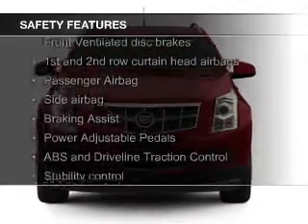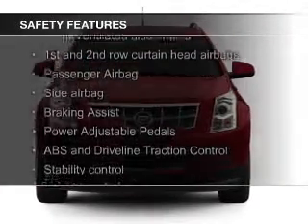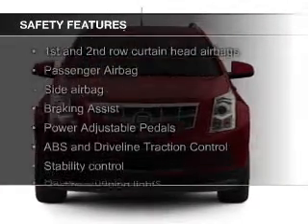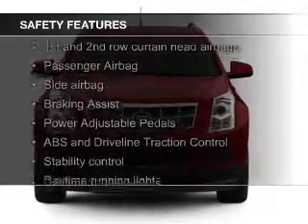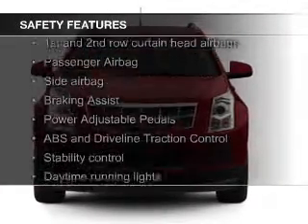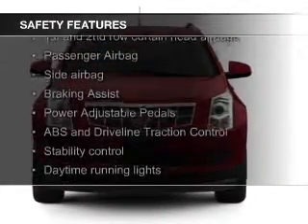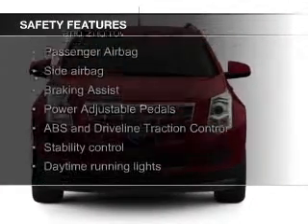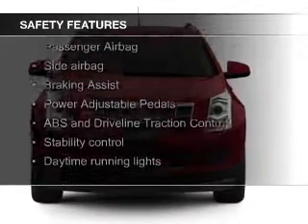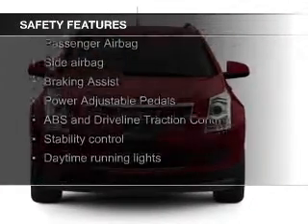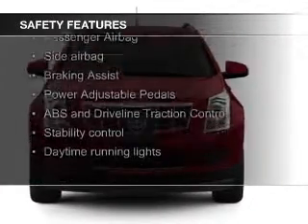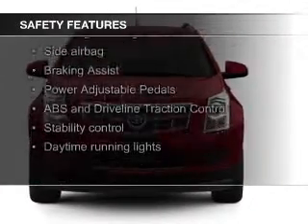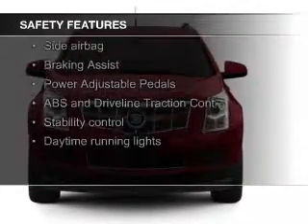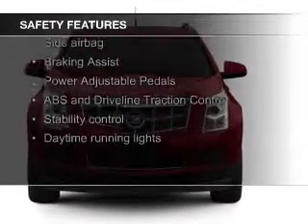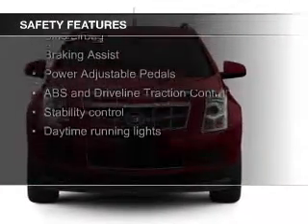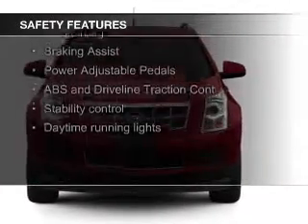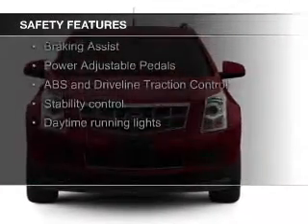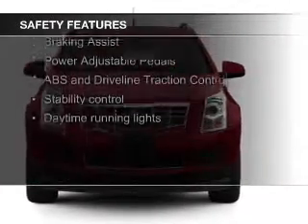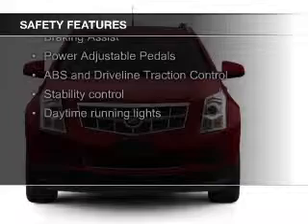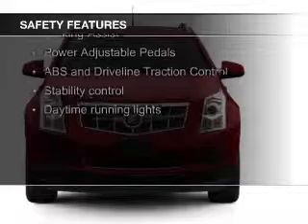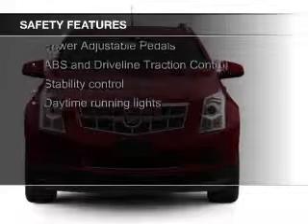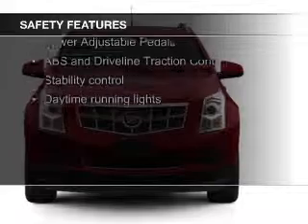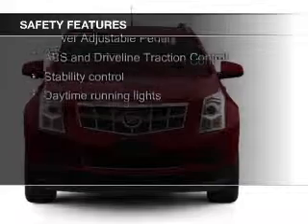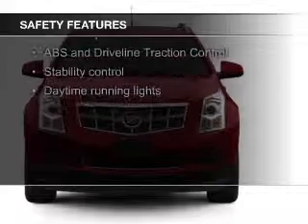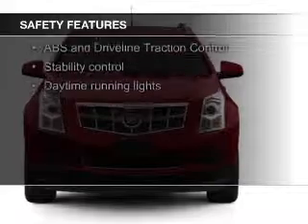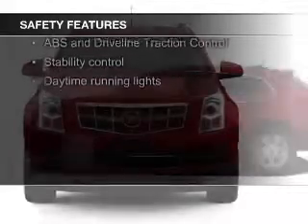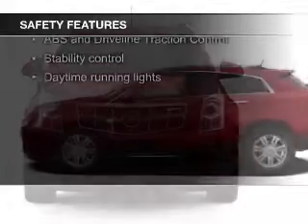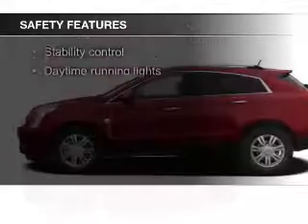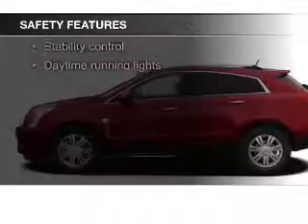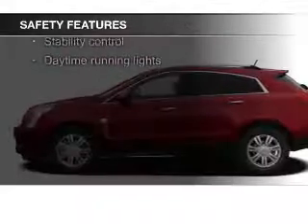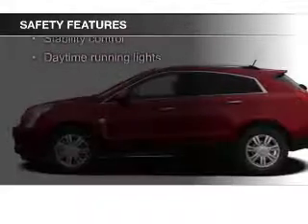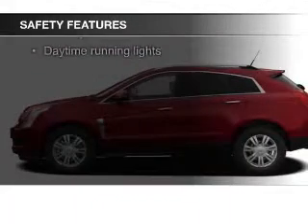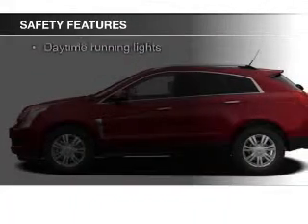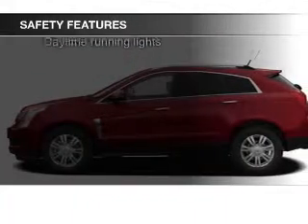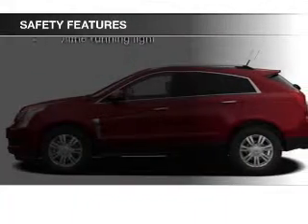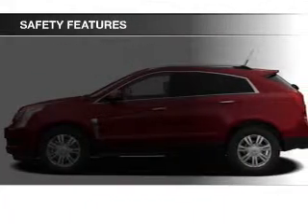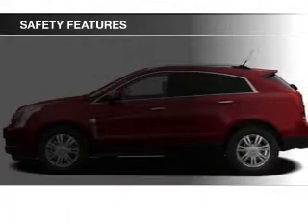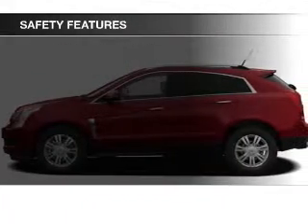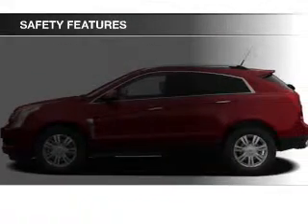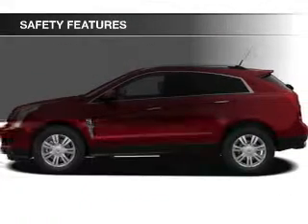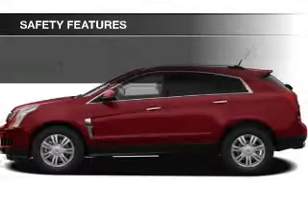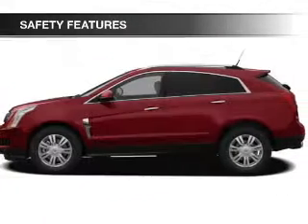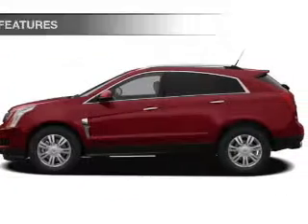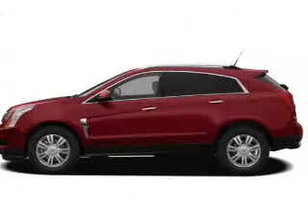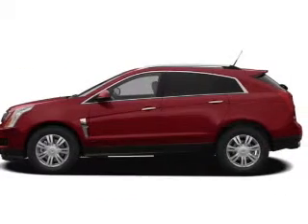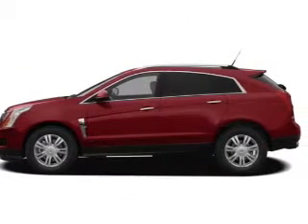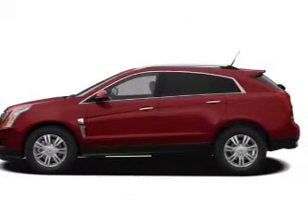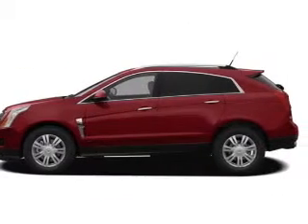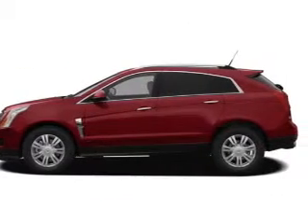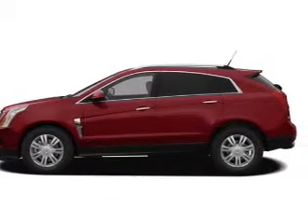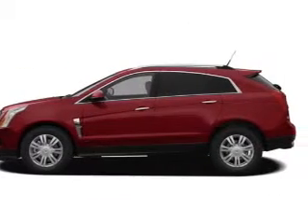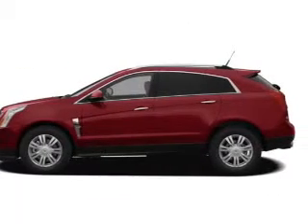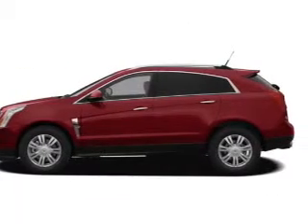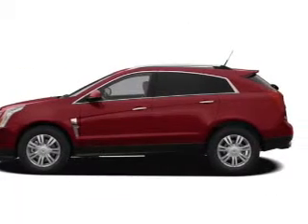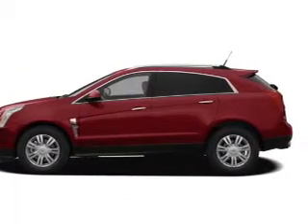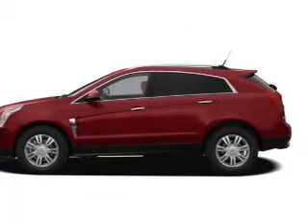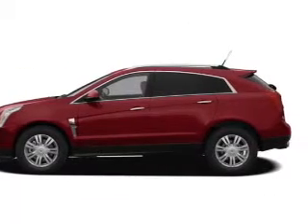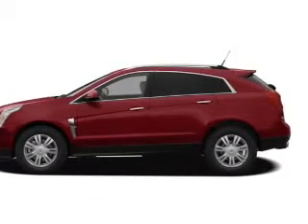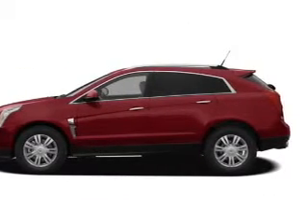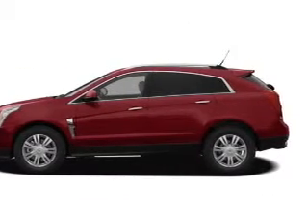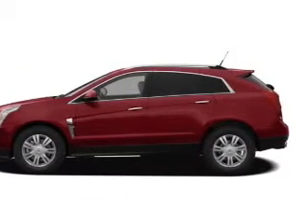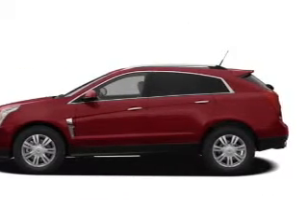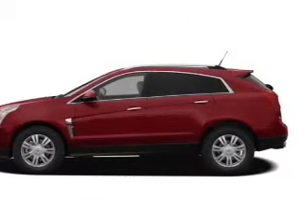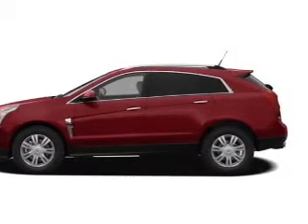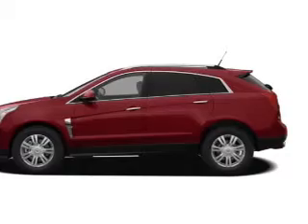Safety was made a priority with these features: xenon headlamps, fog lights, curtain head airbags, side airbags, rain-sensing wipers, and independent suspension.